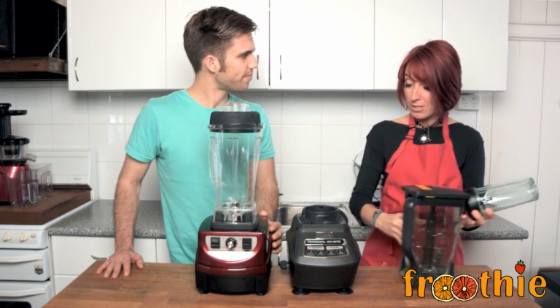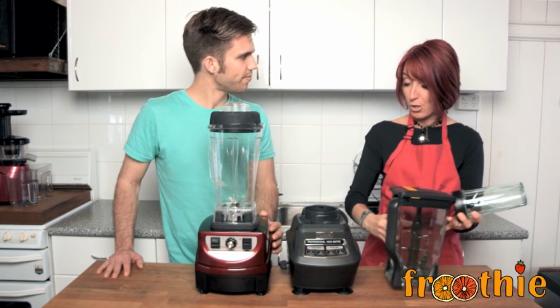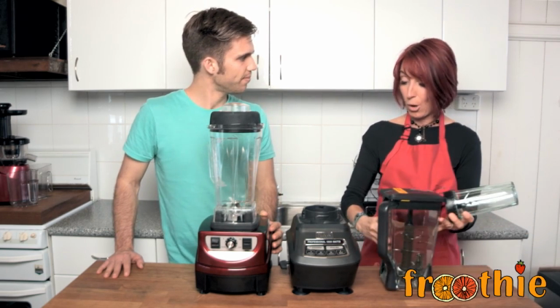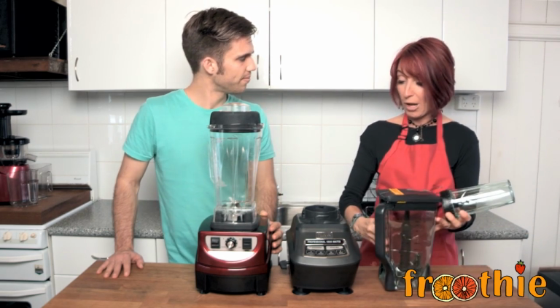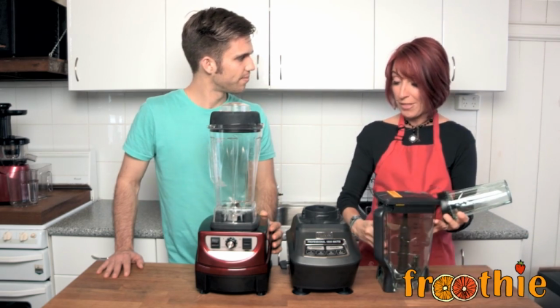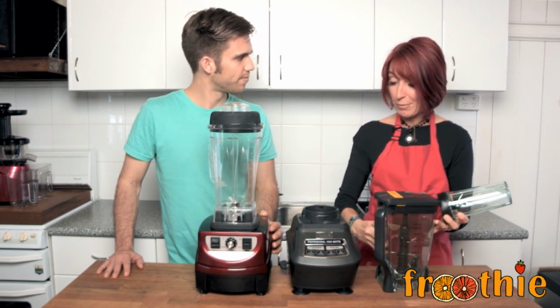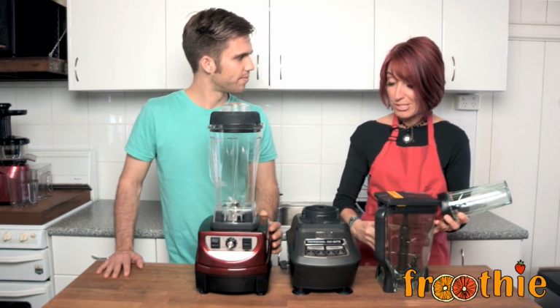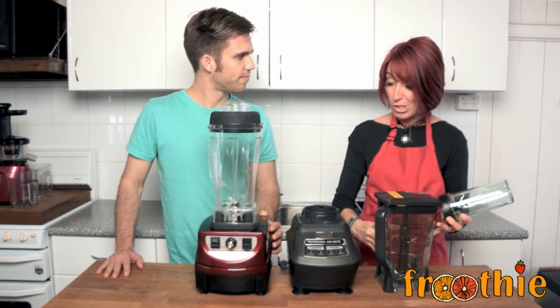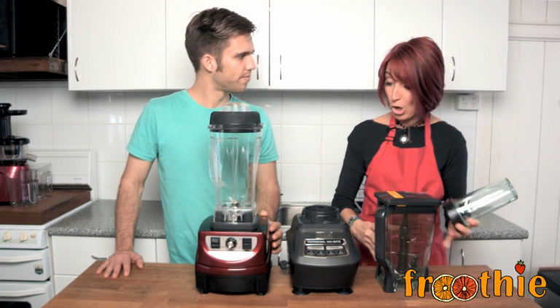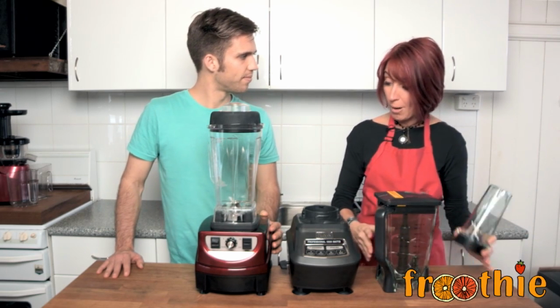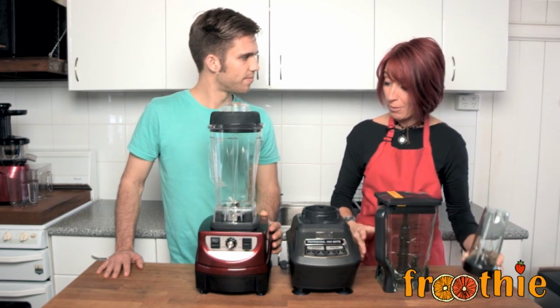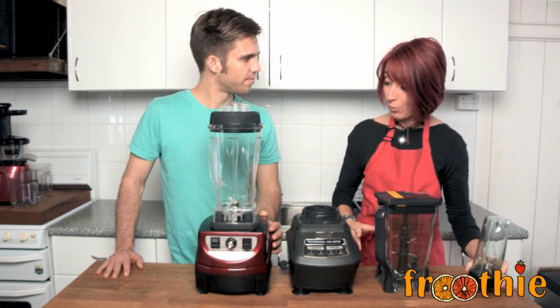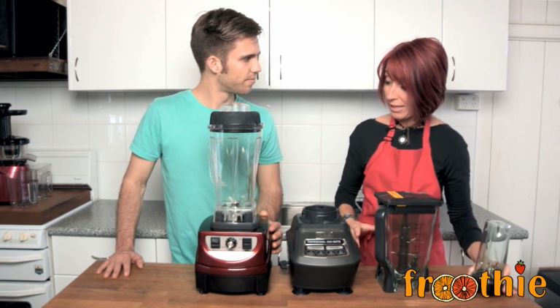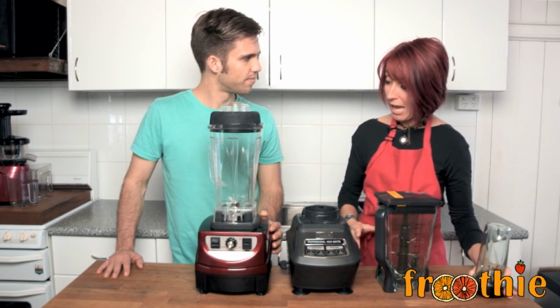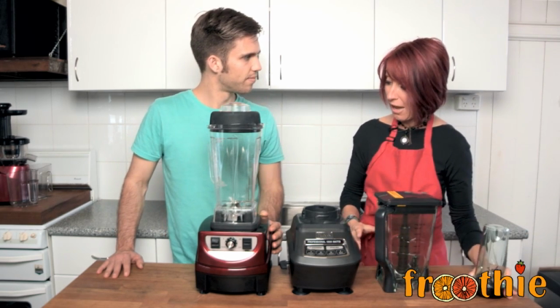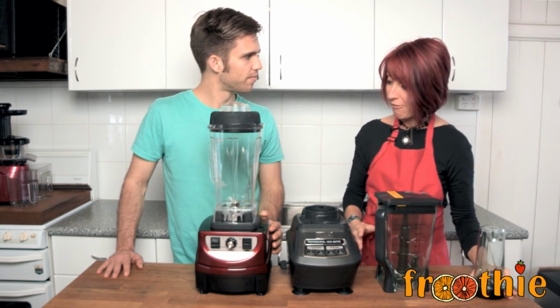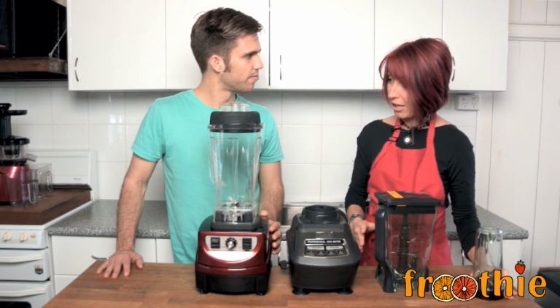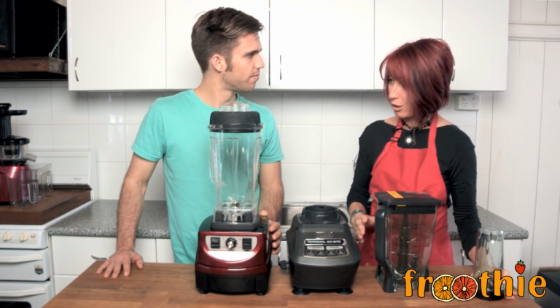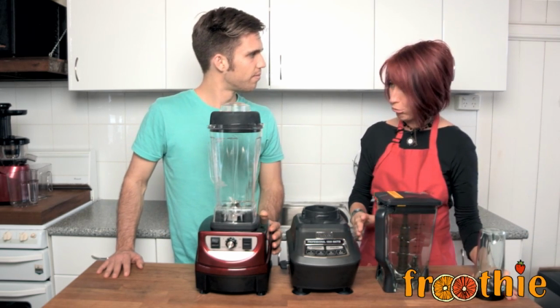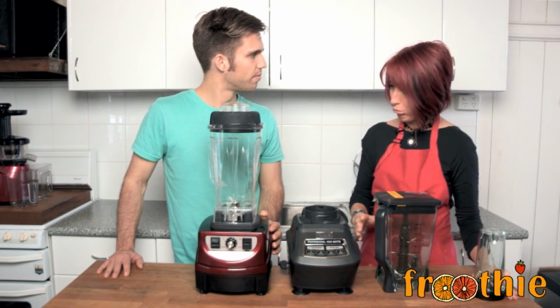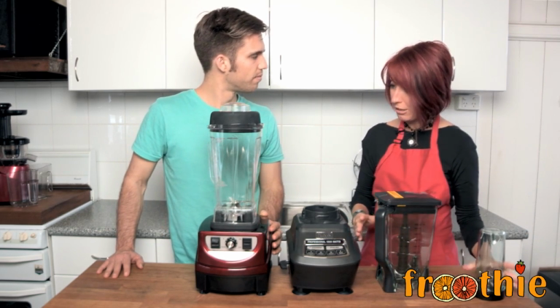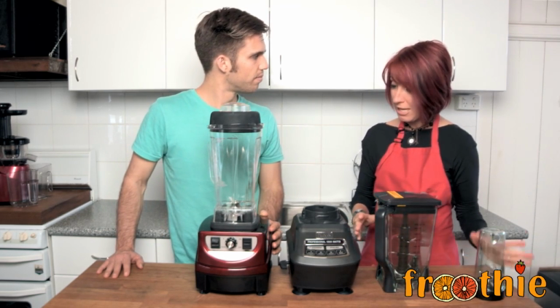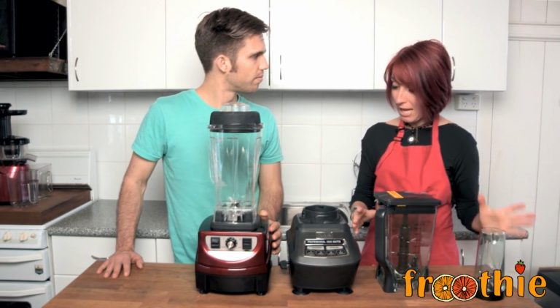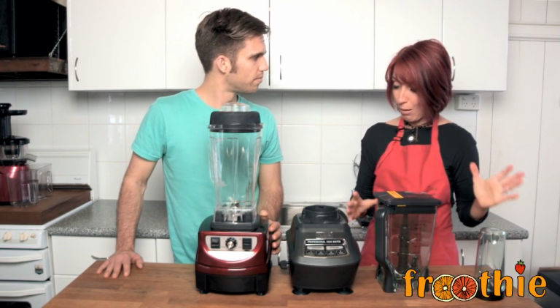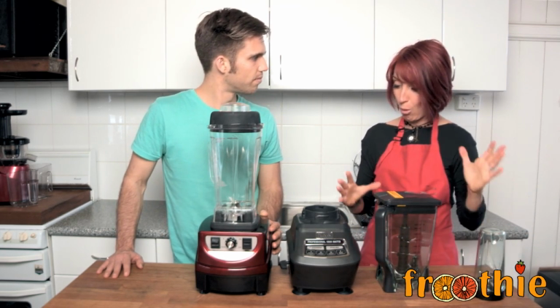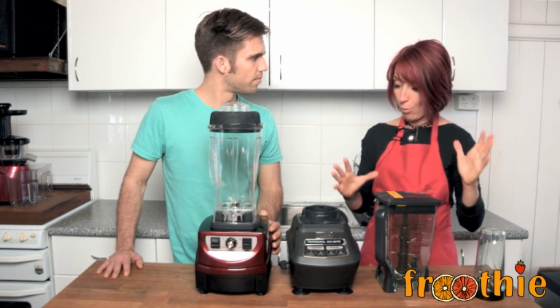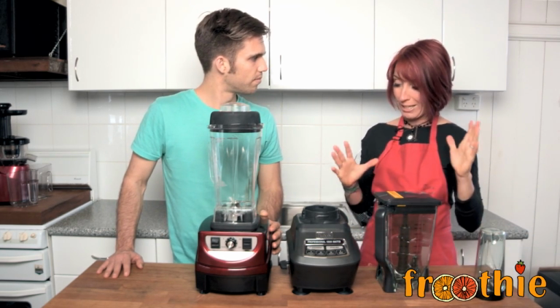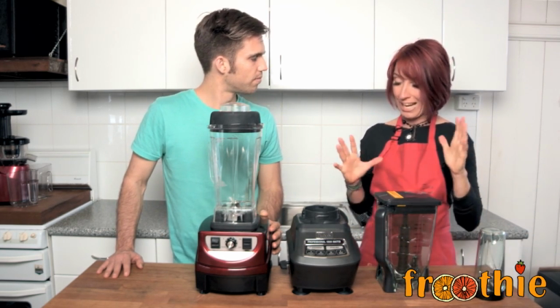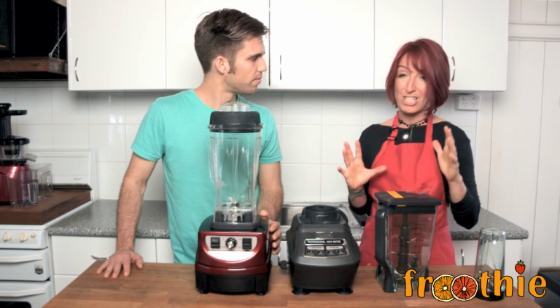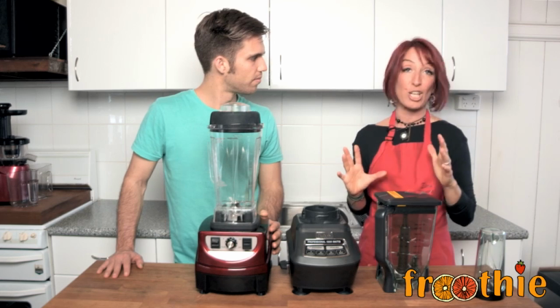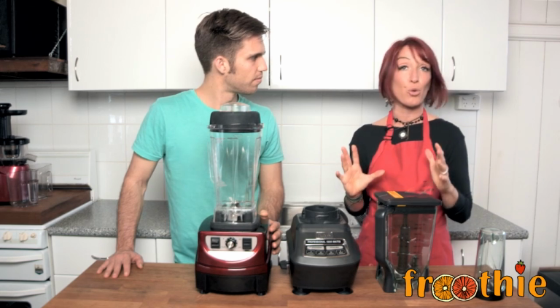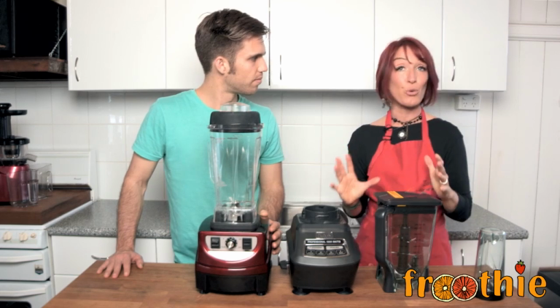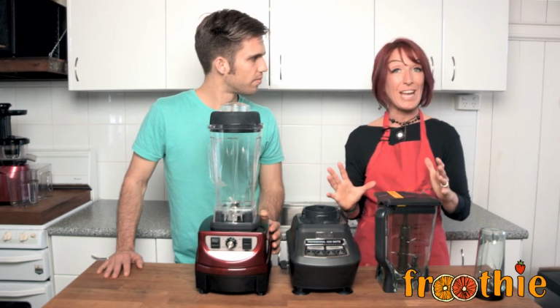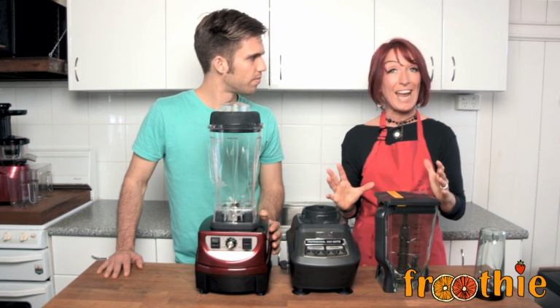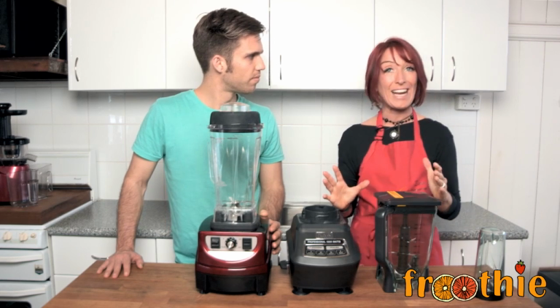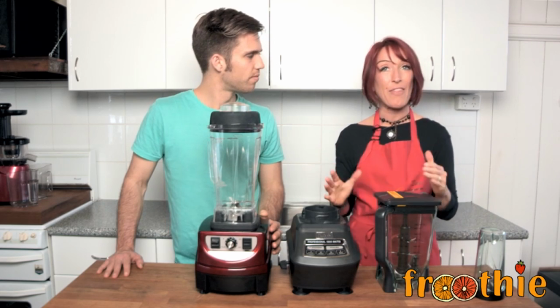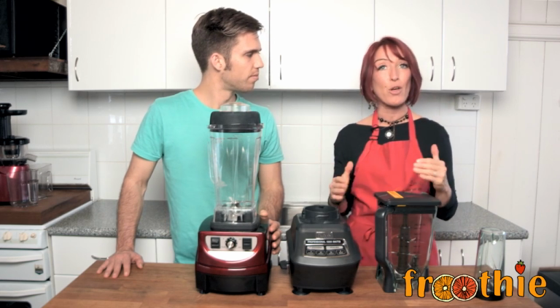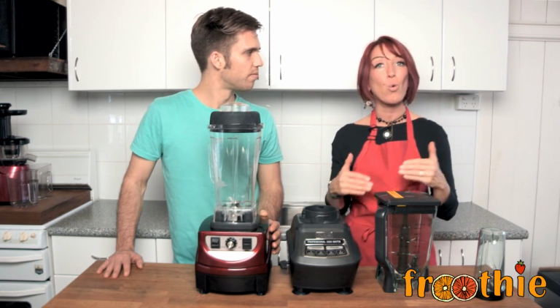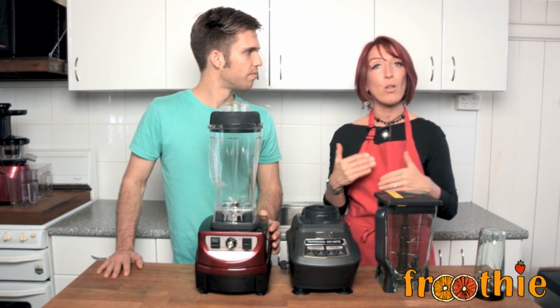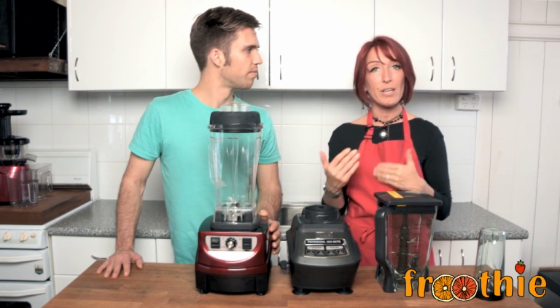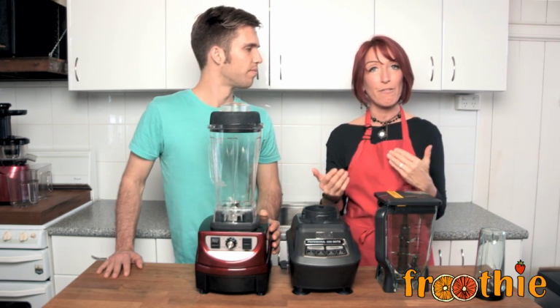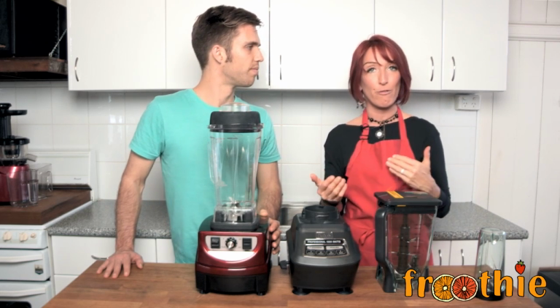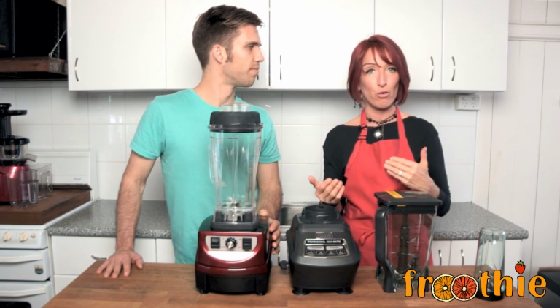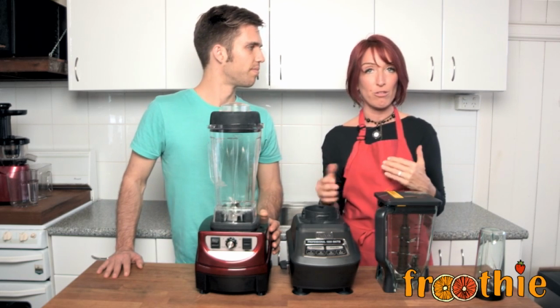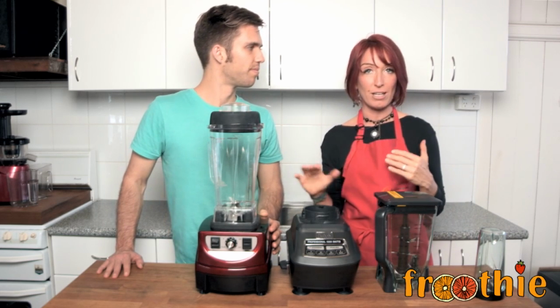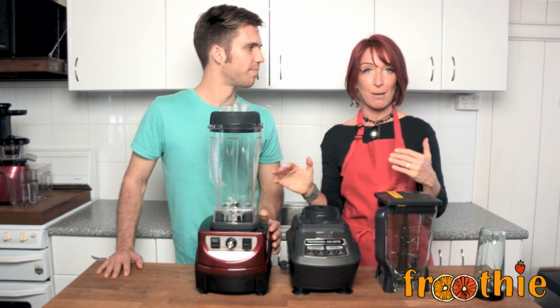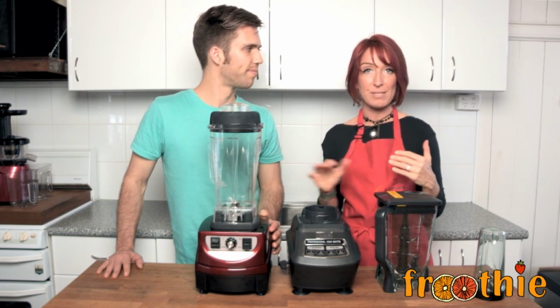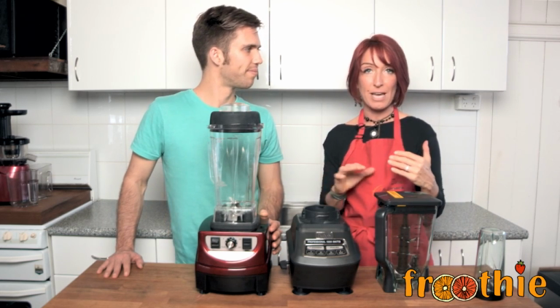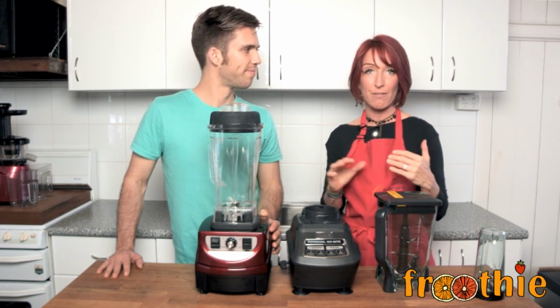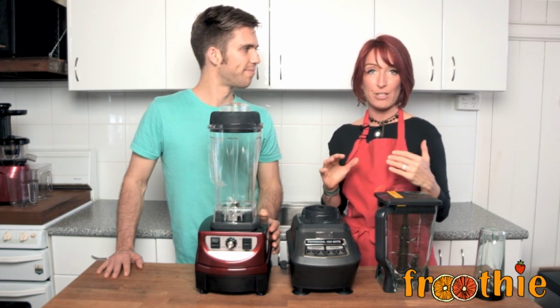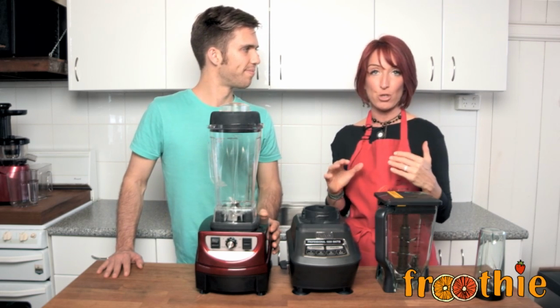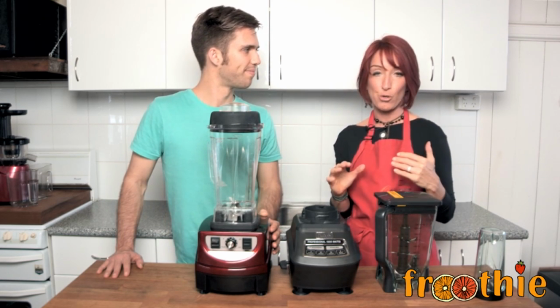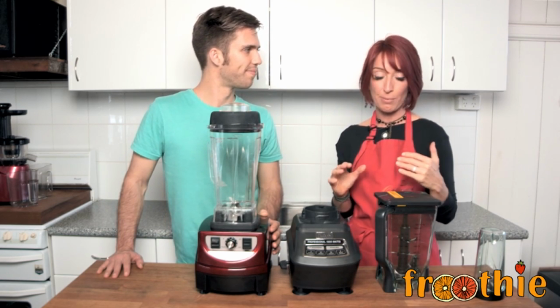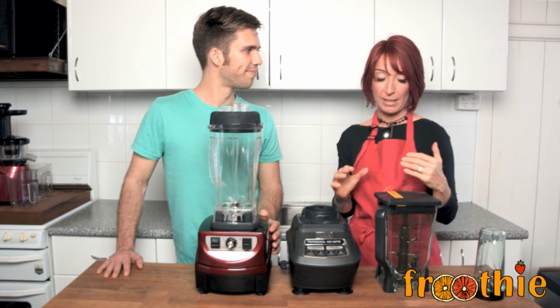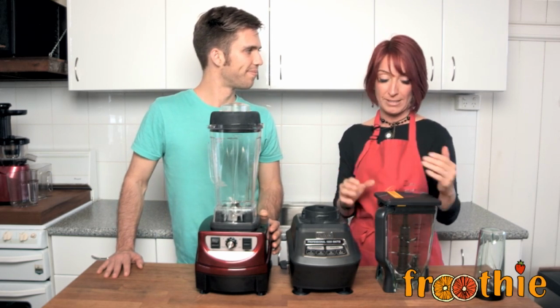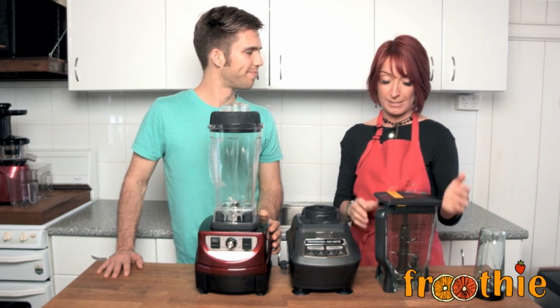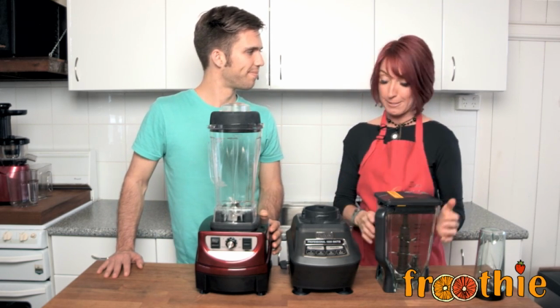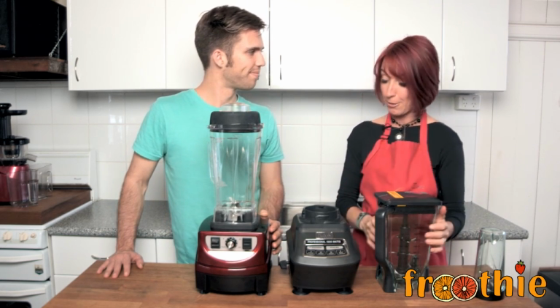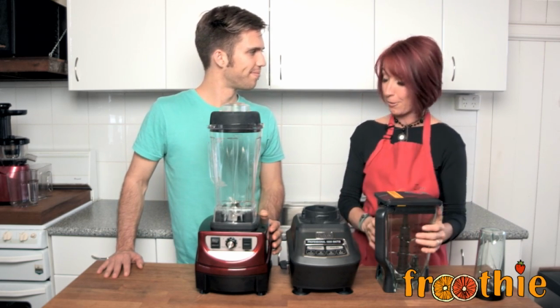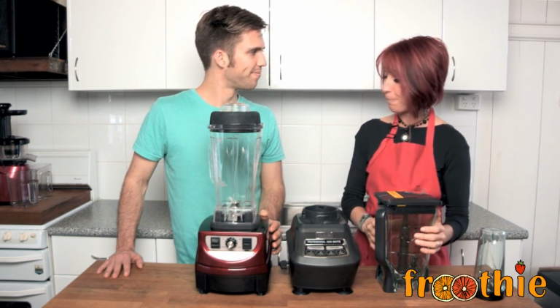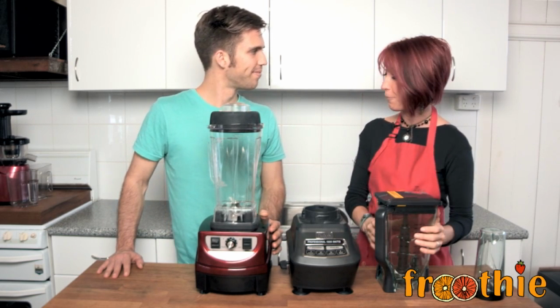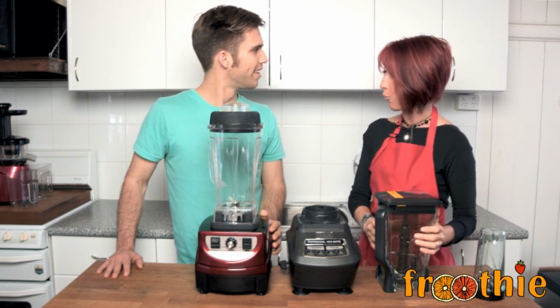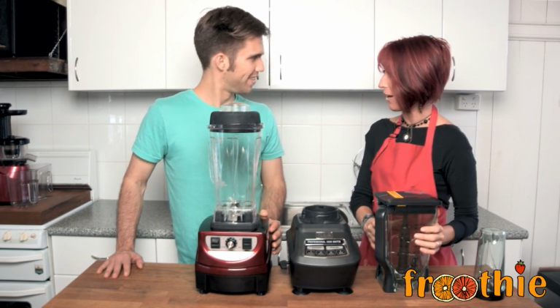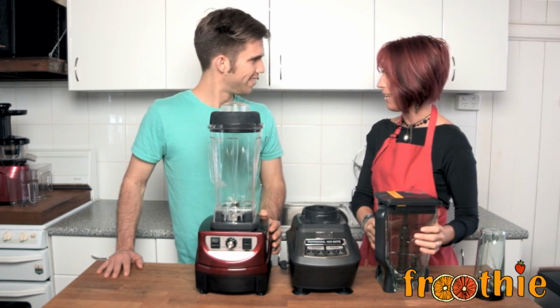Now I think it's time that we have a look at what we can actually create and the quality of food that comes out of the two blenders. You ready? Let's do this.